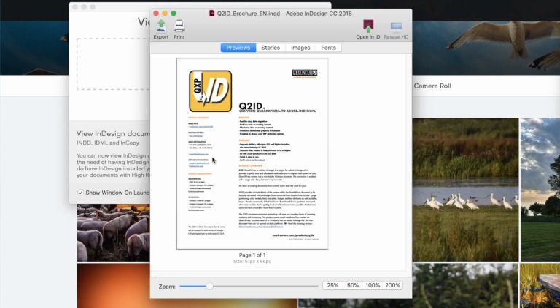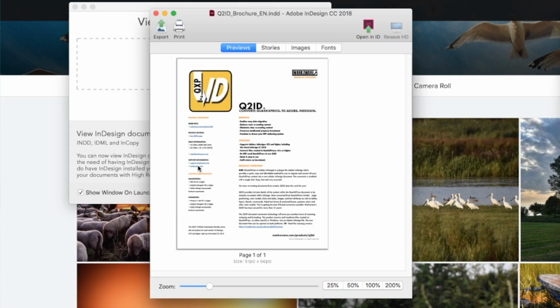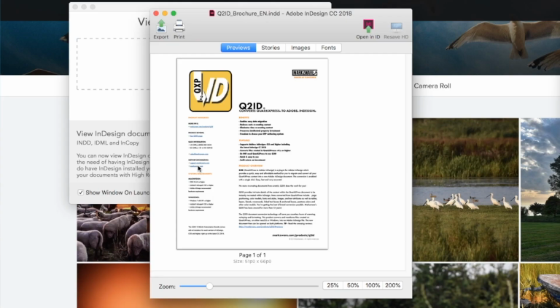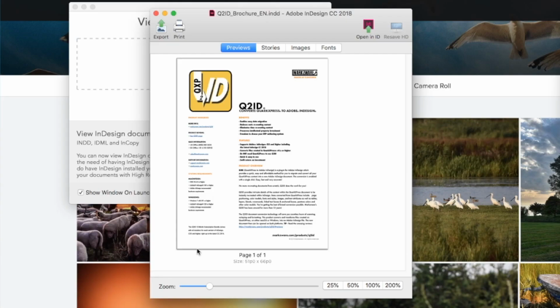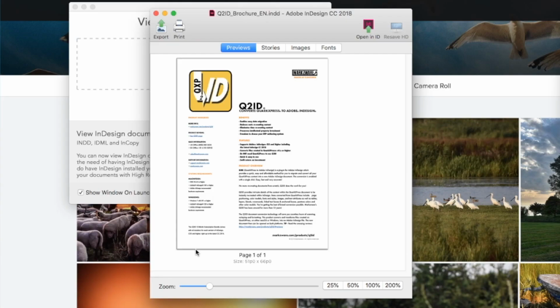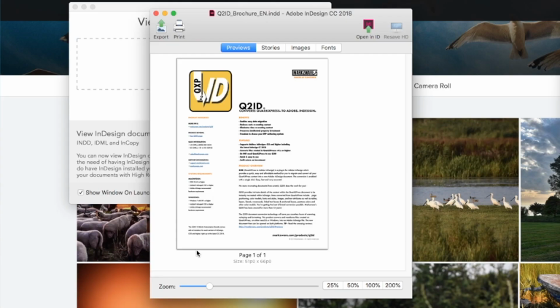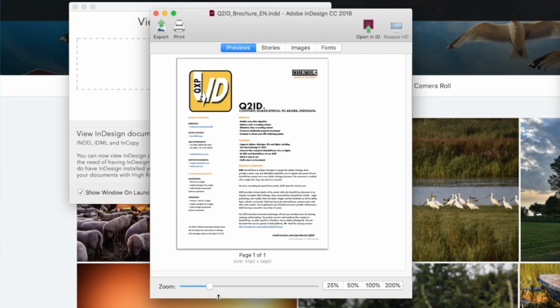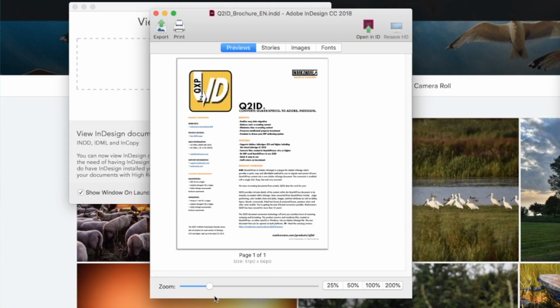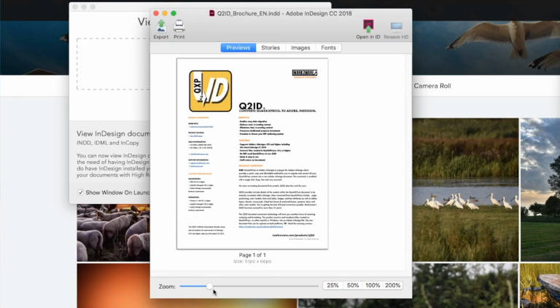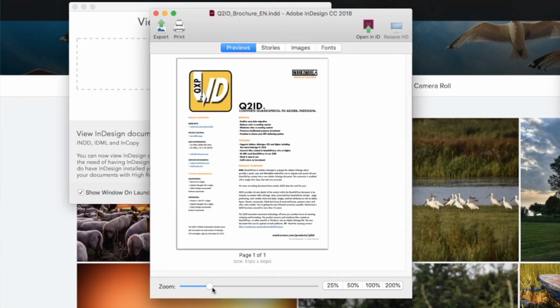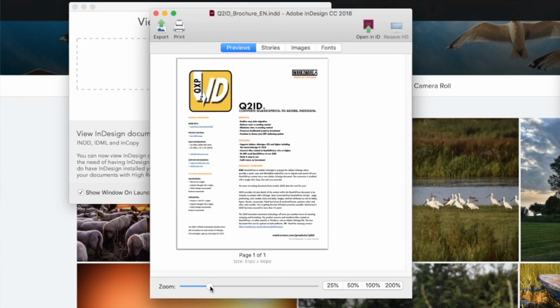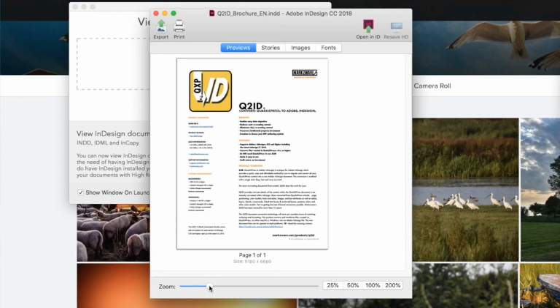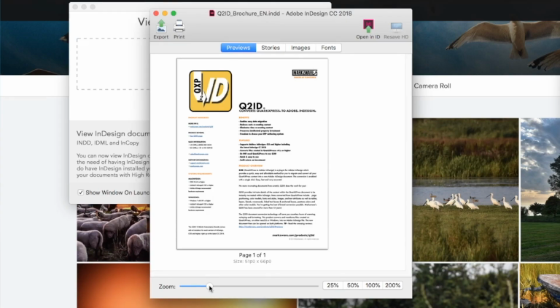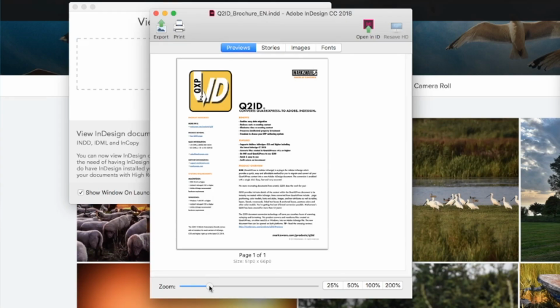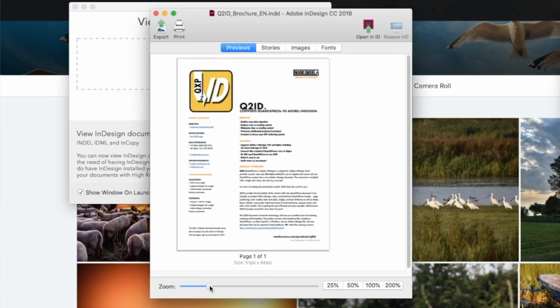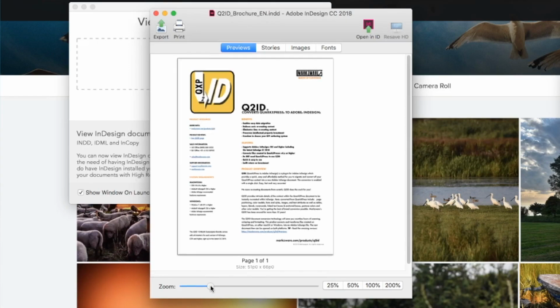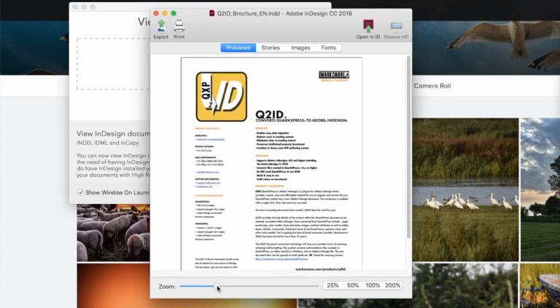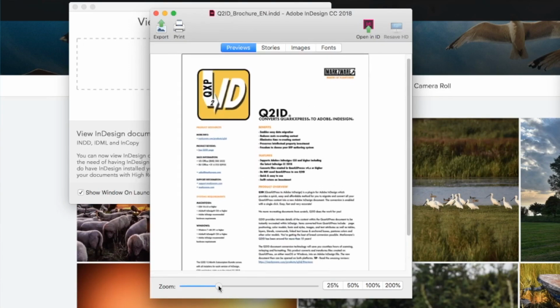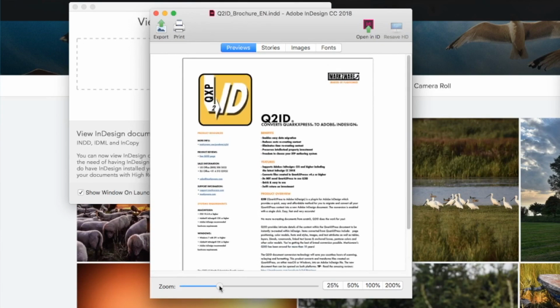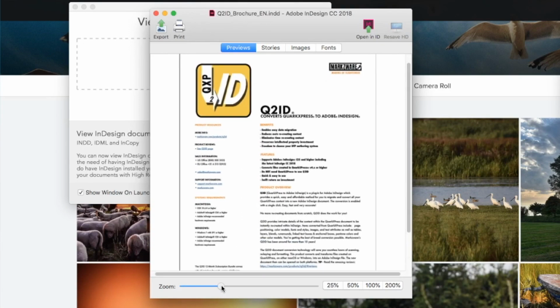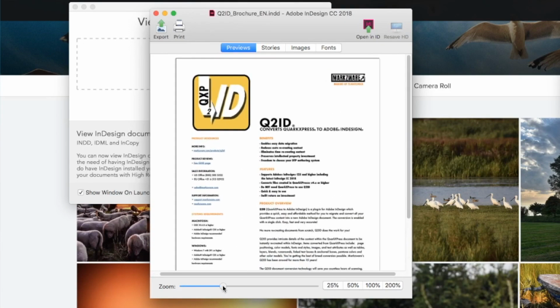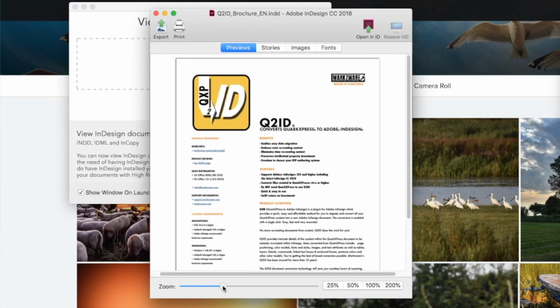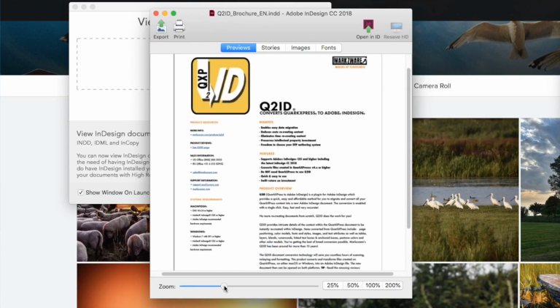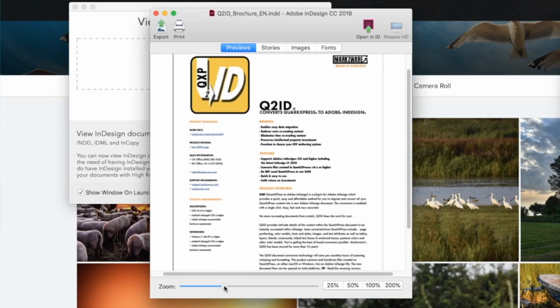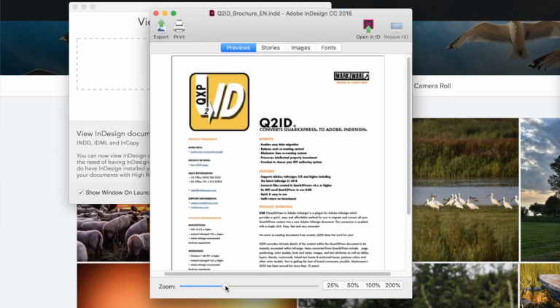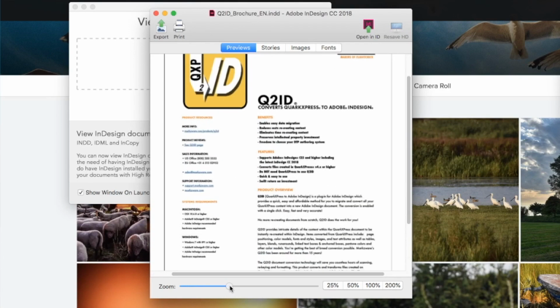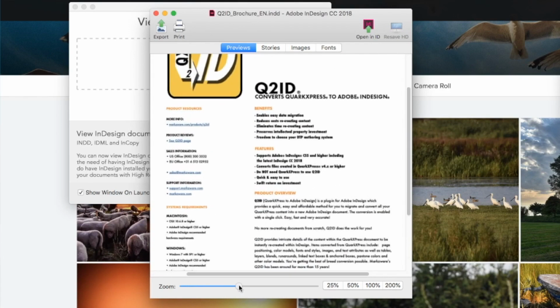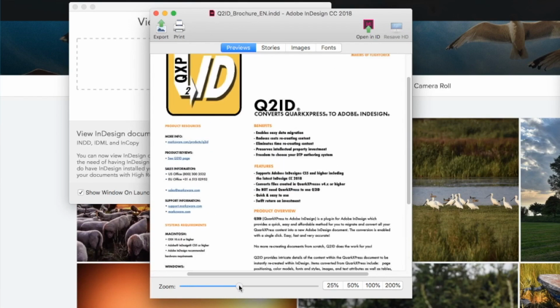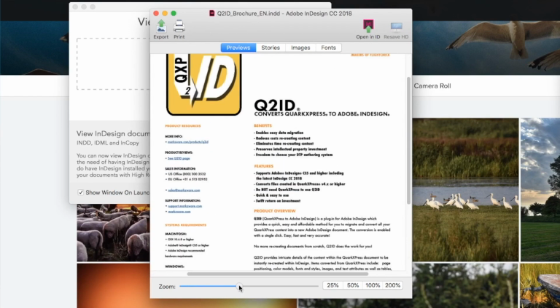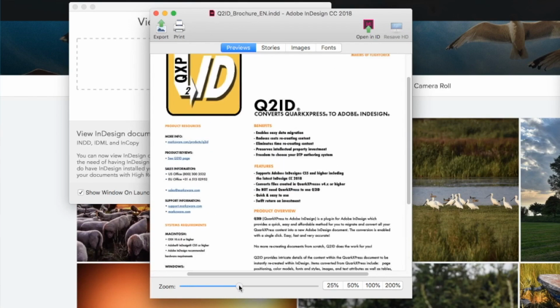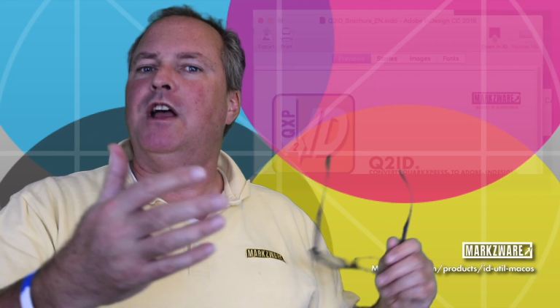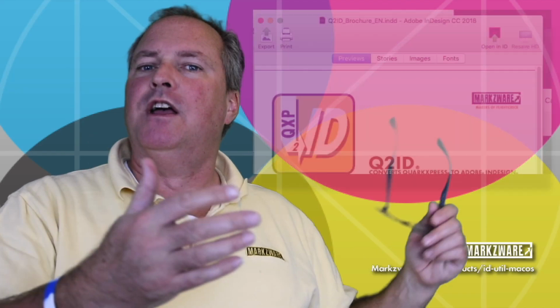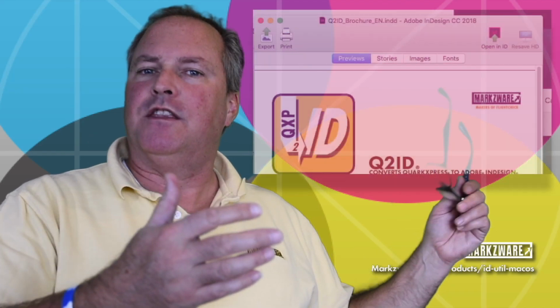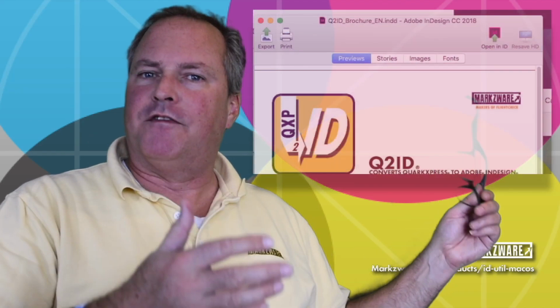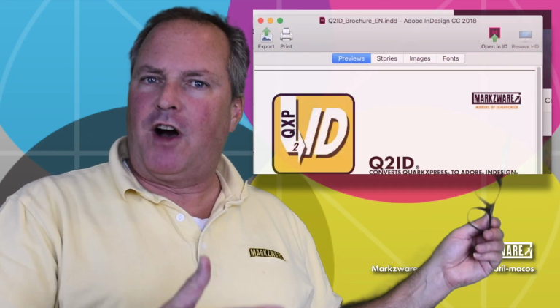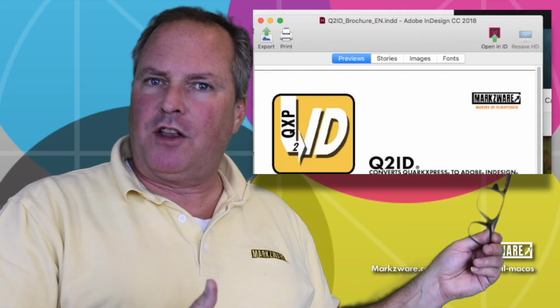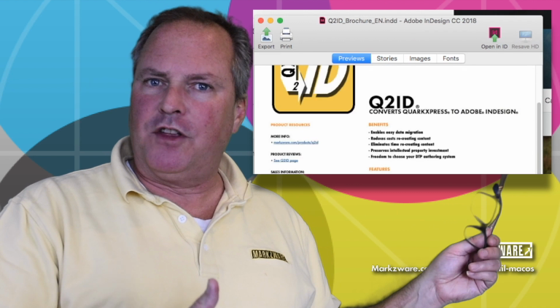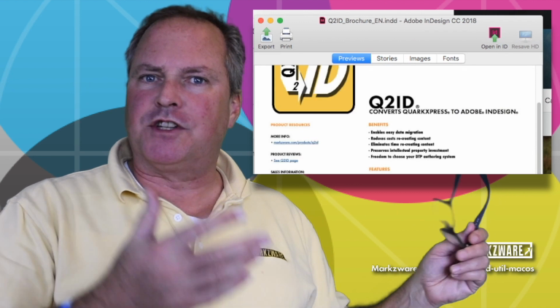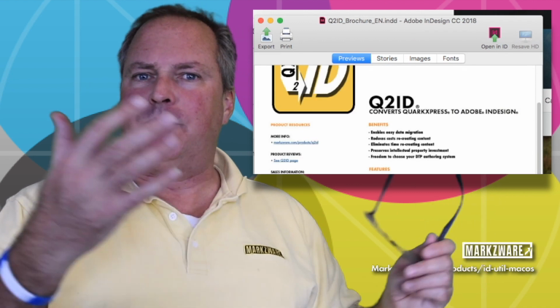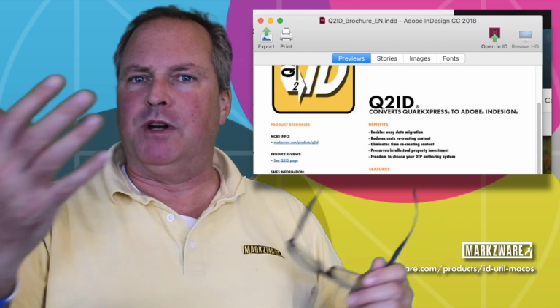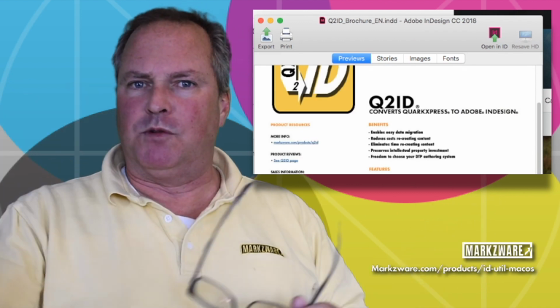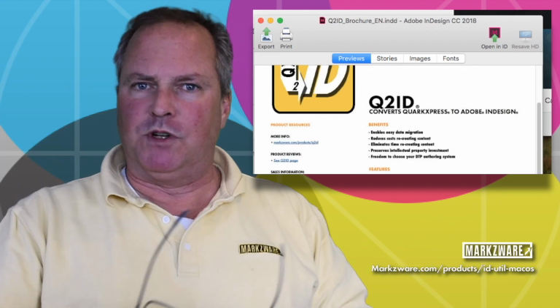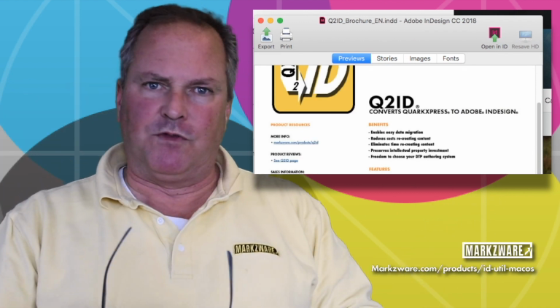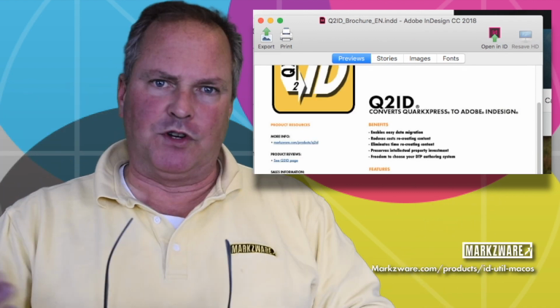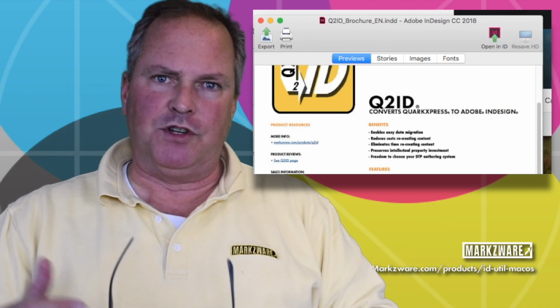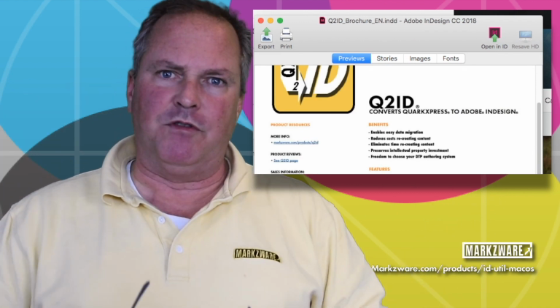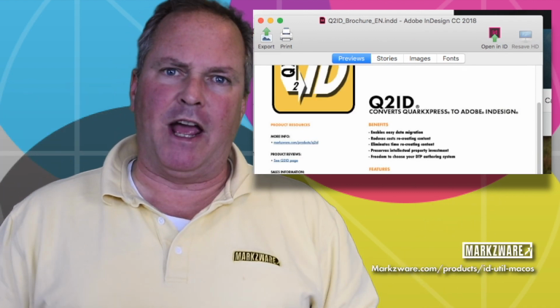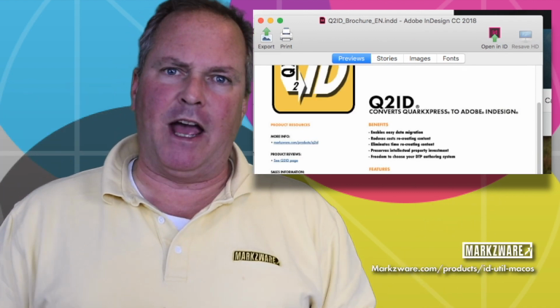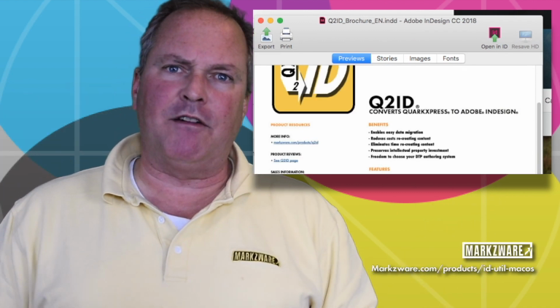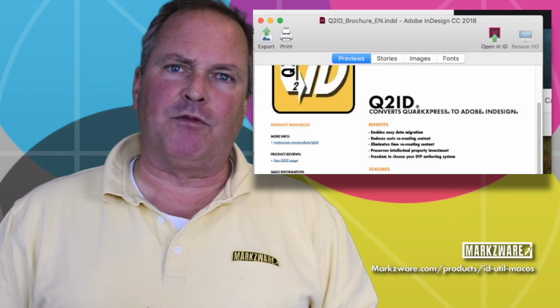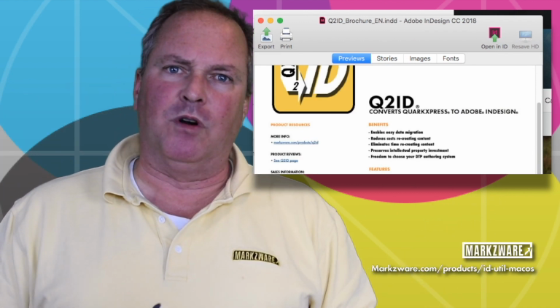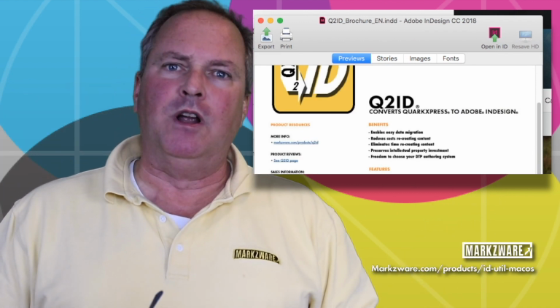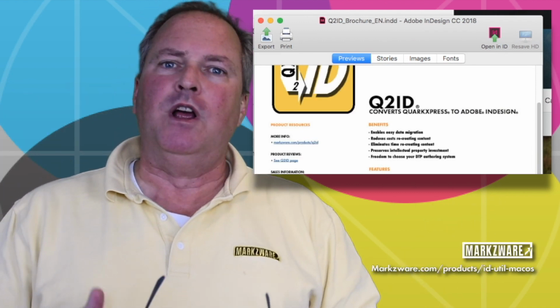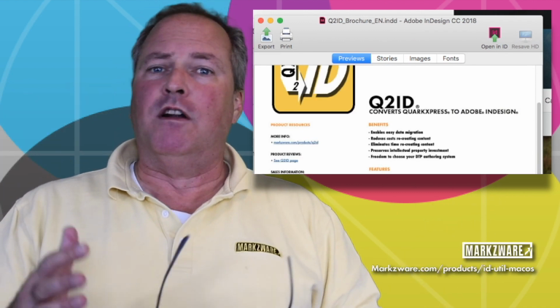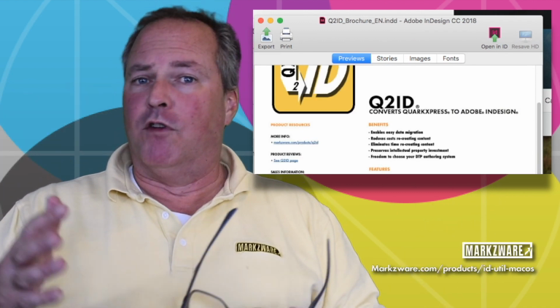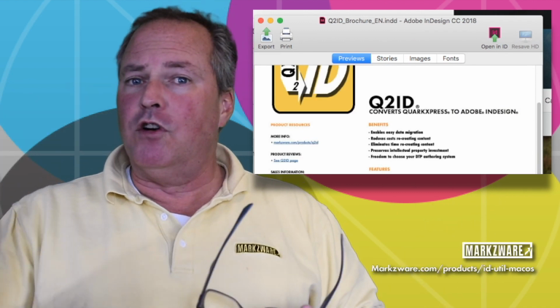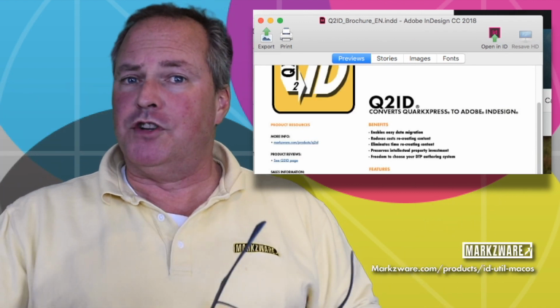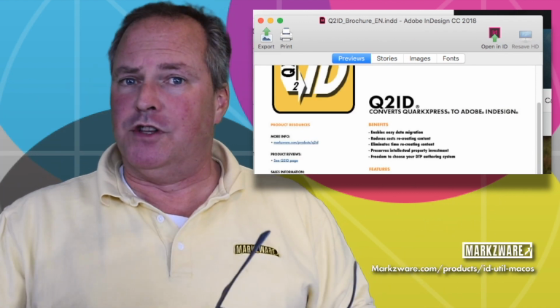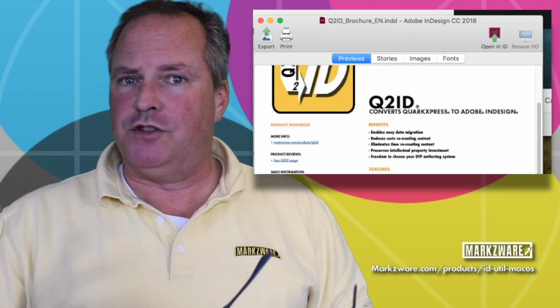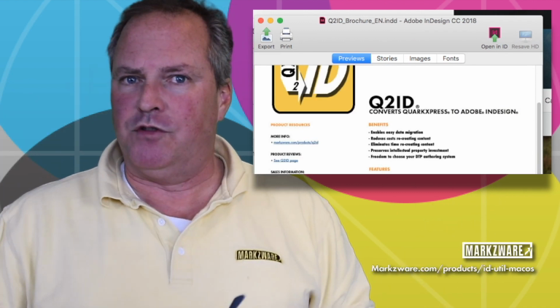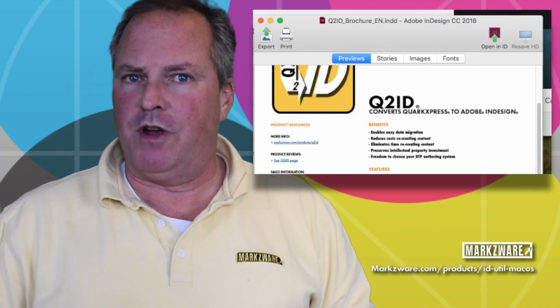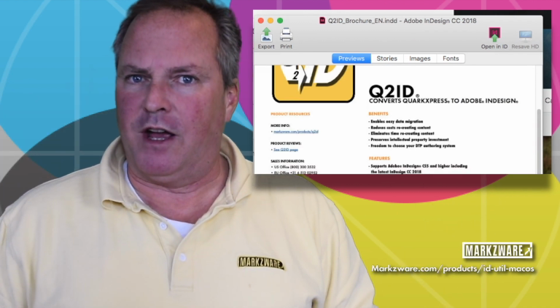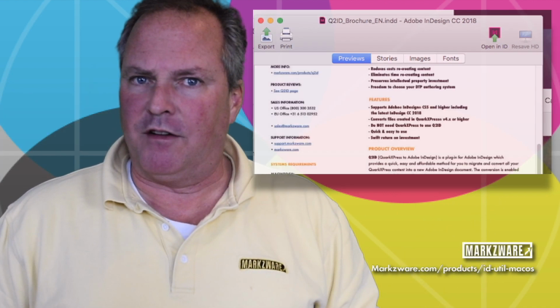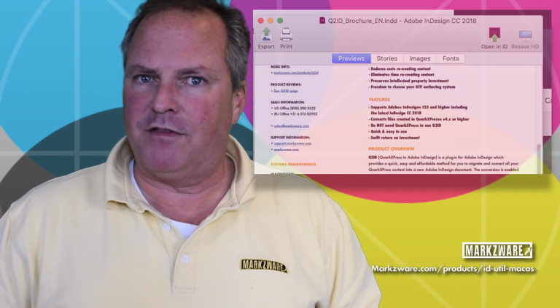You don't even need InDesign — although if you do, it's handy to see which version the file is compared to which version you have, or versions you have.